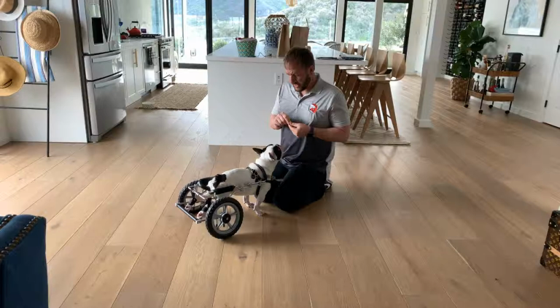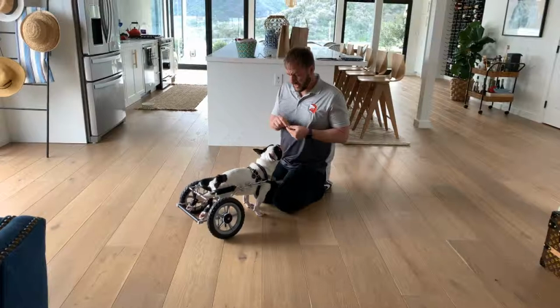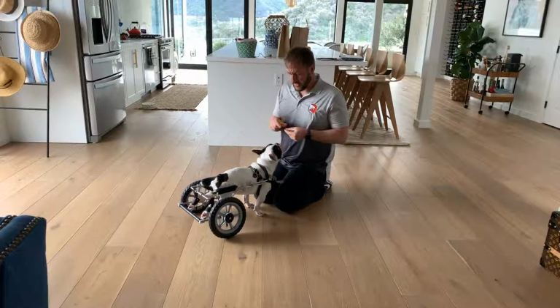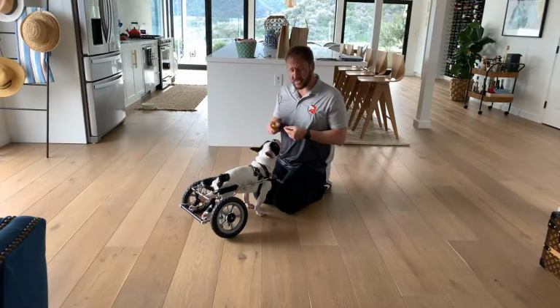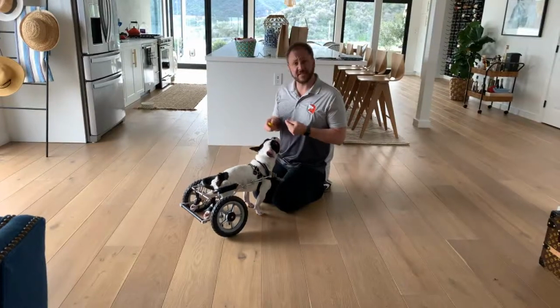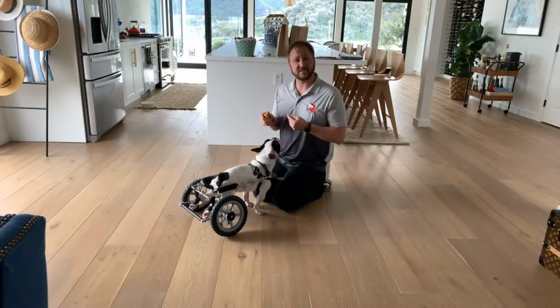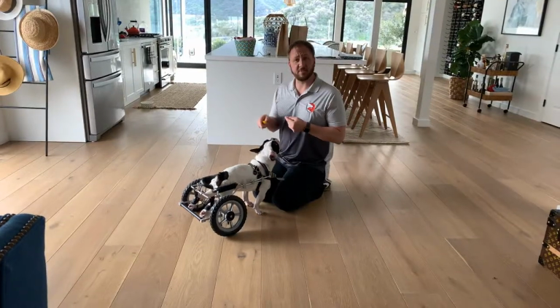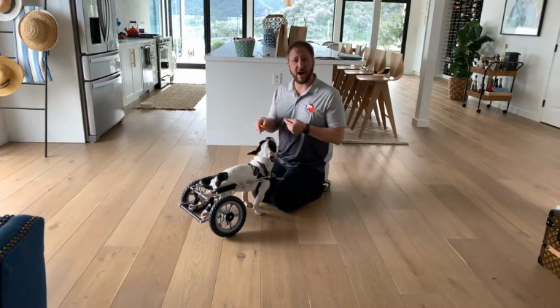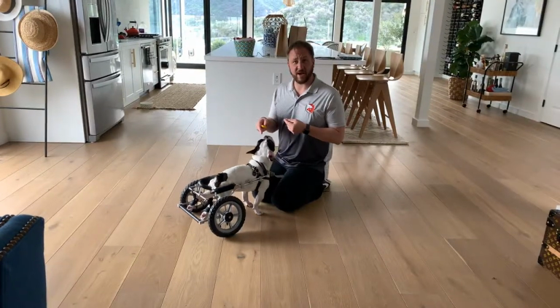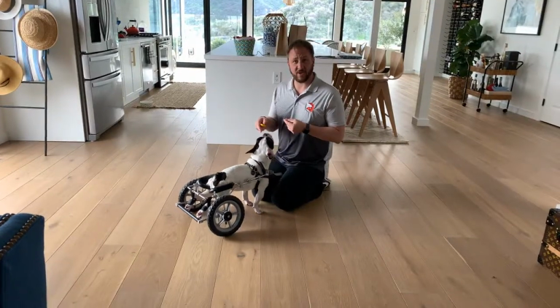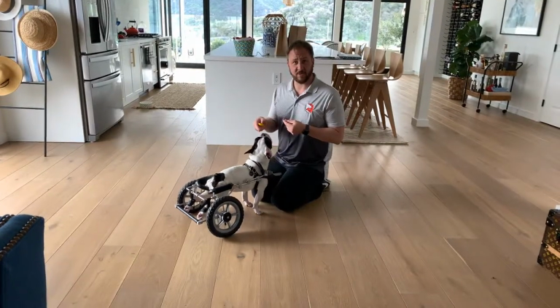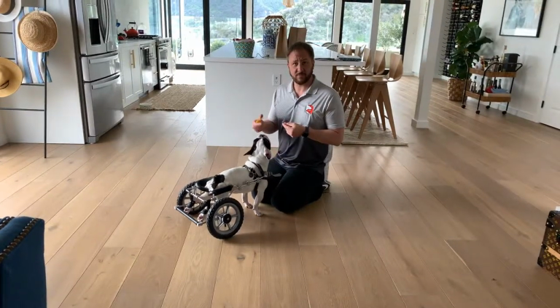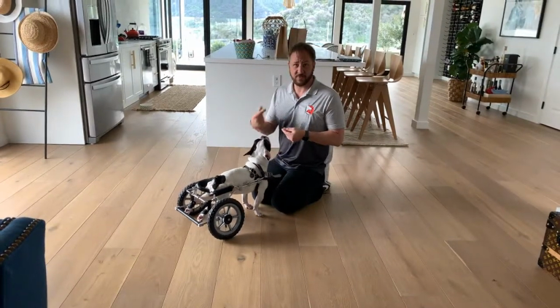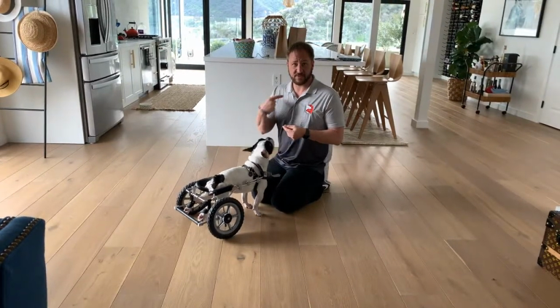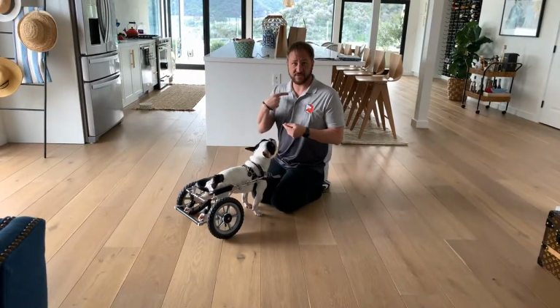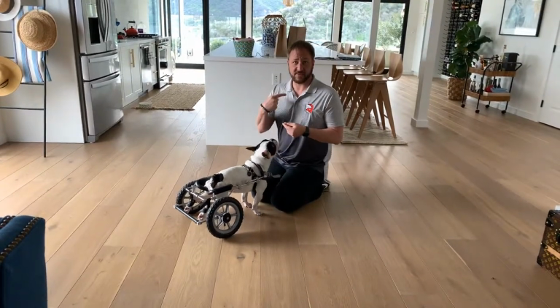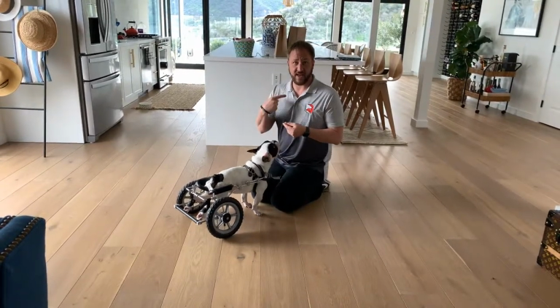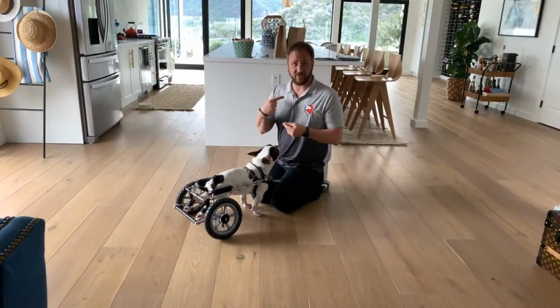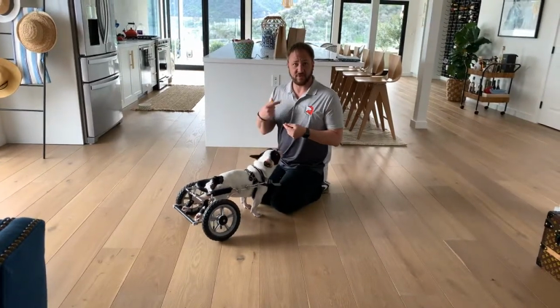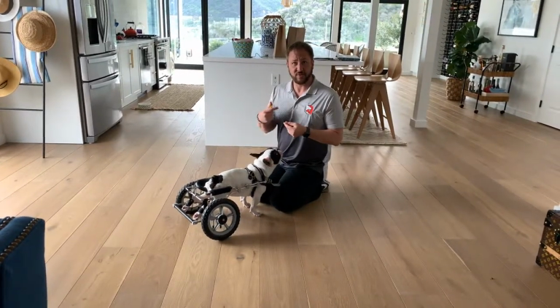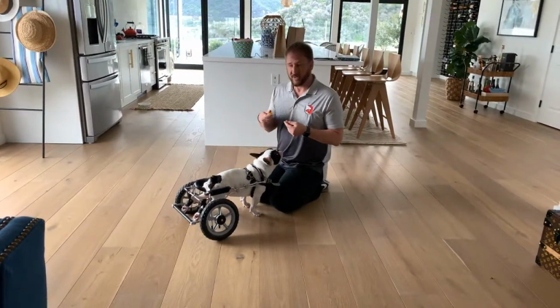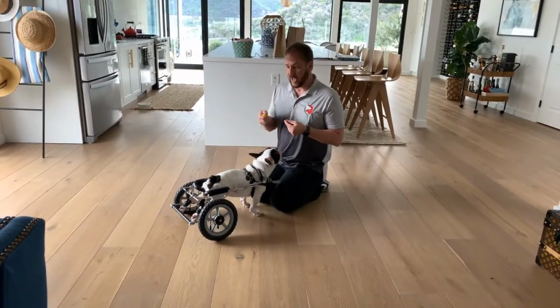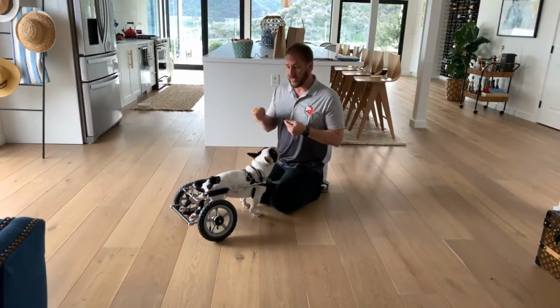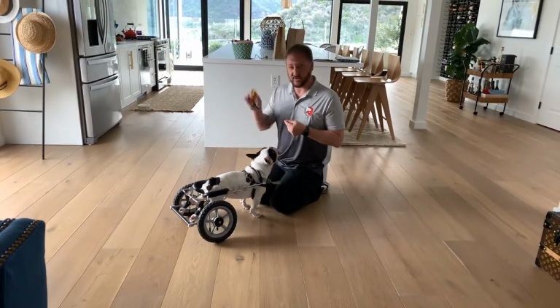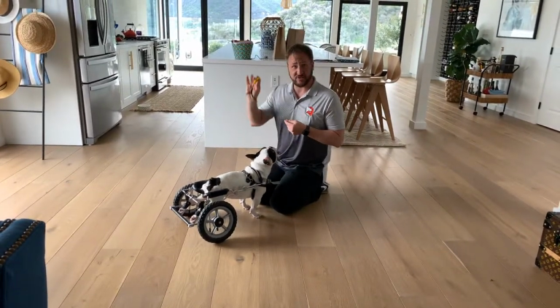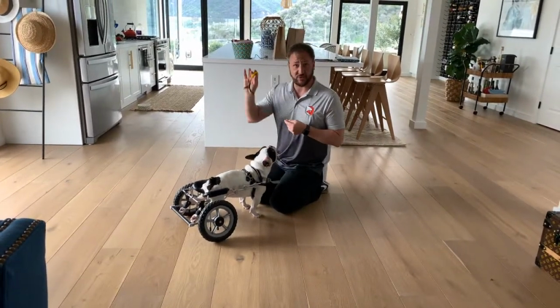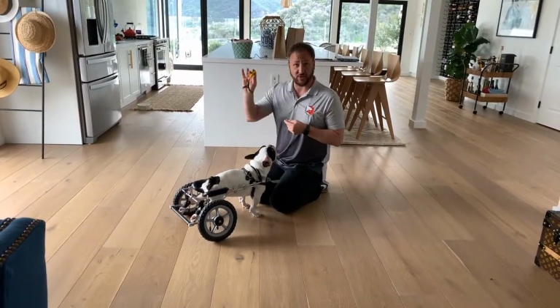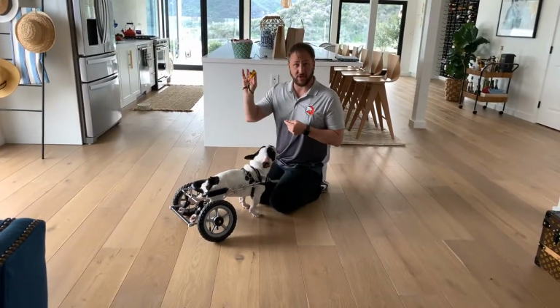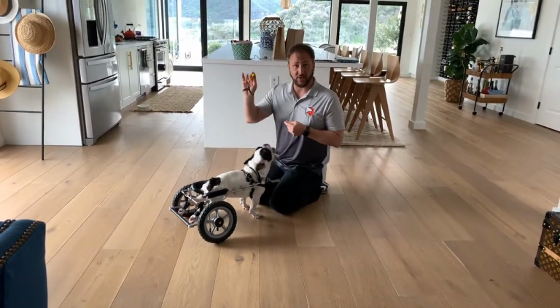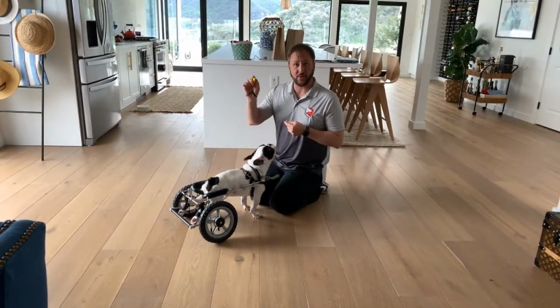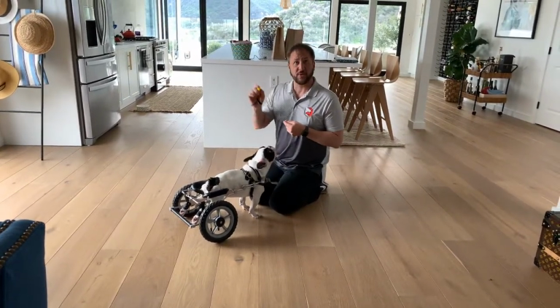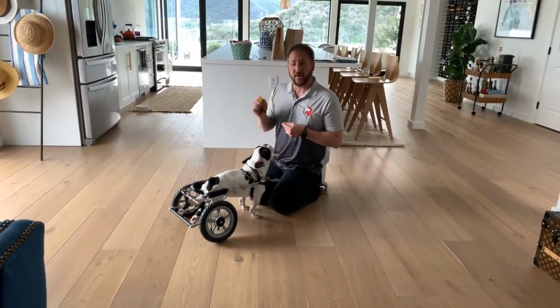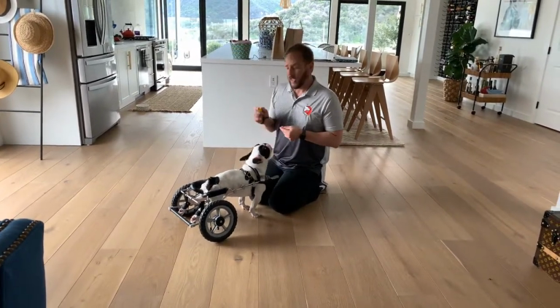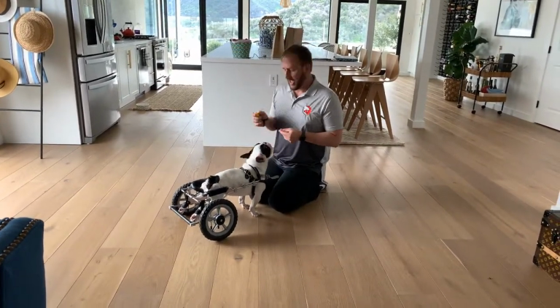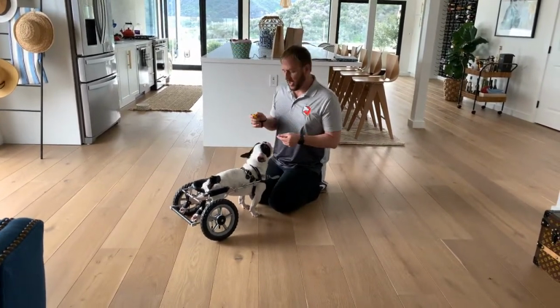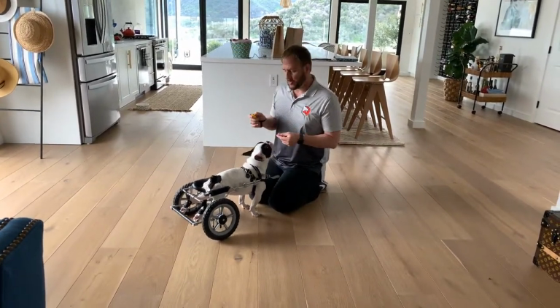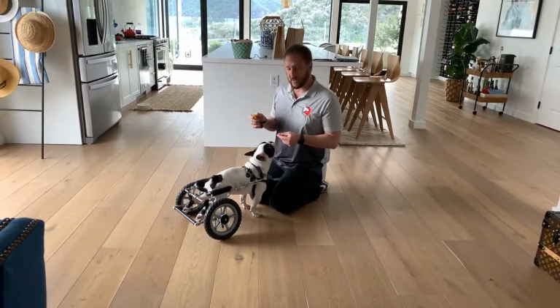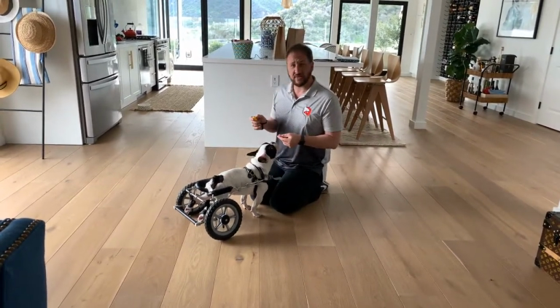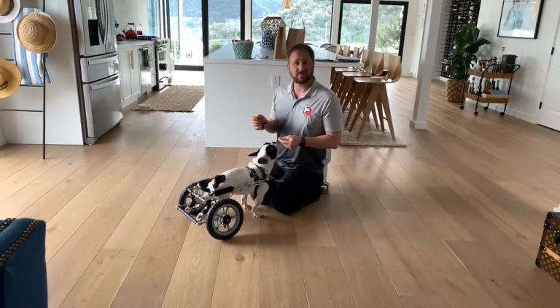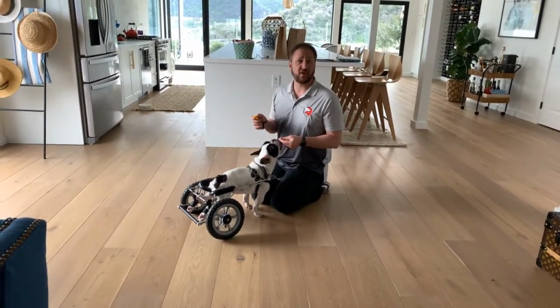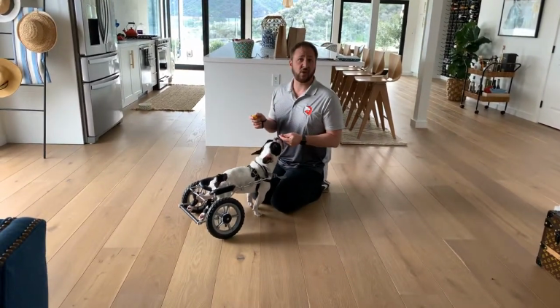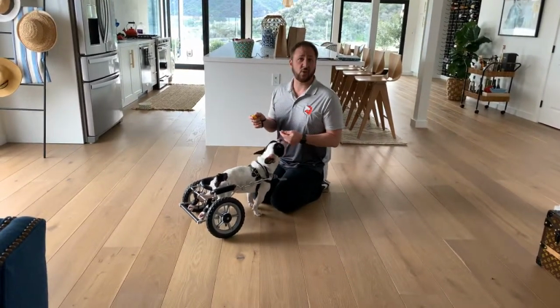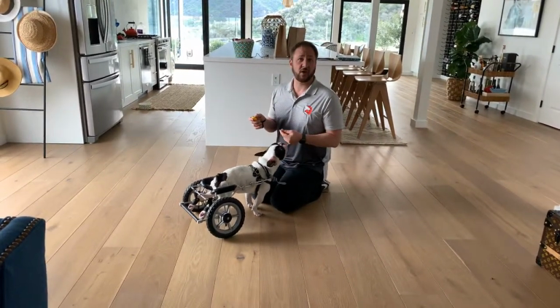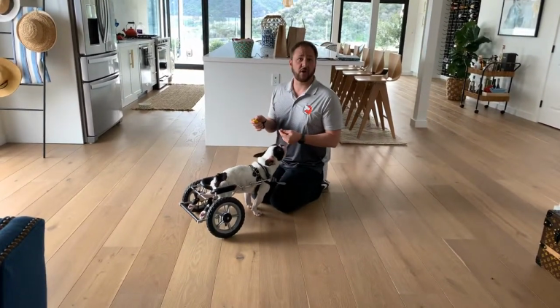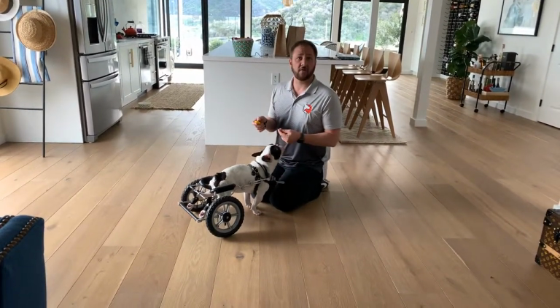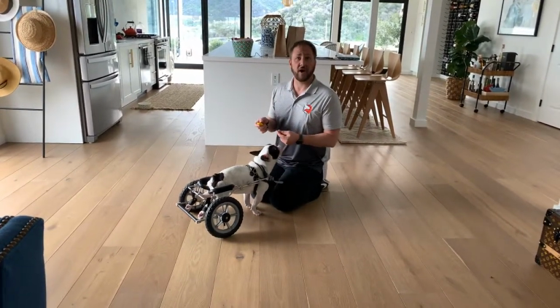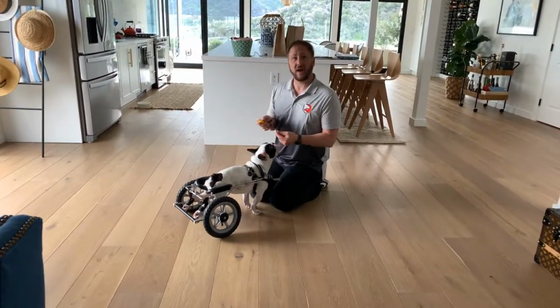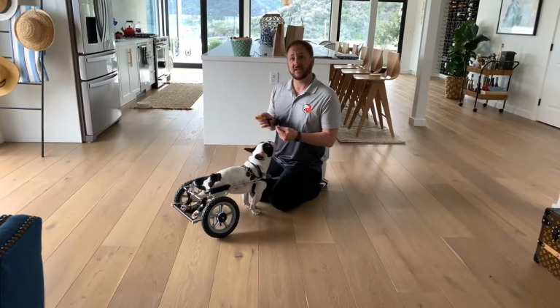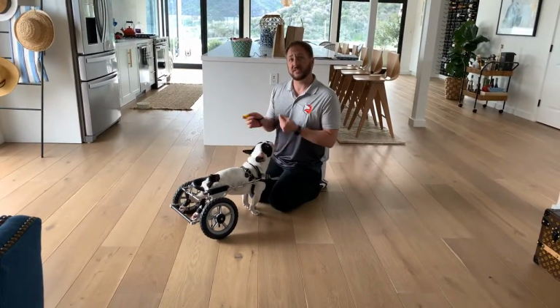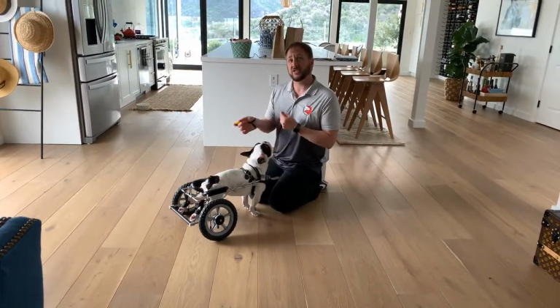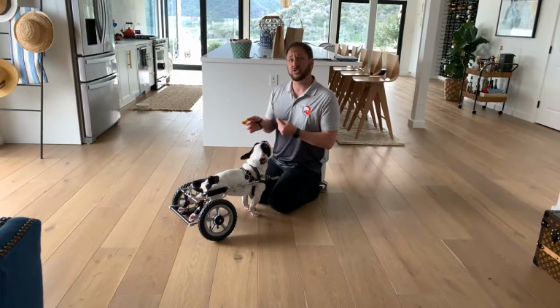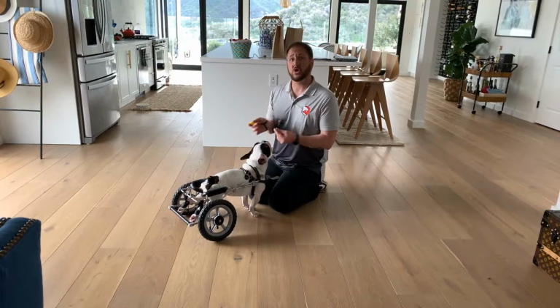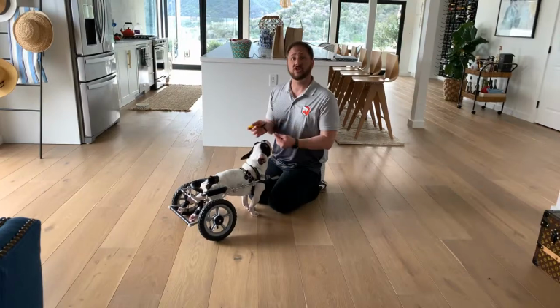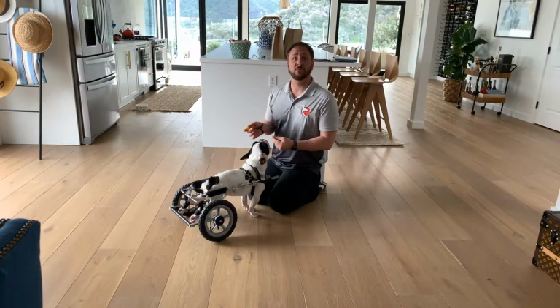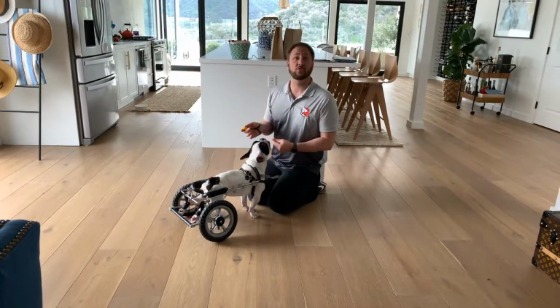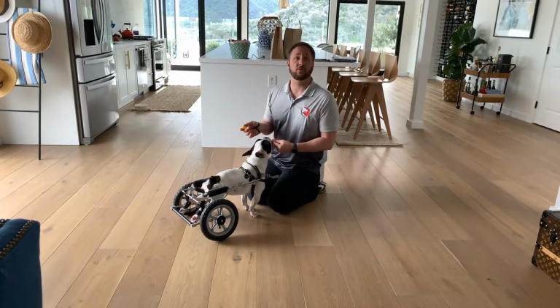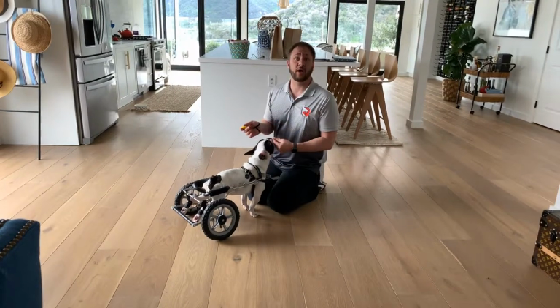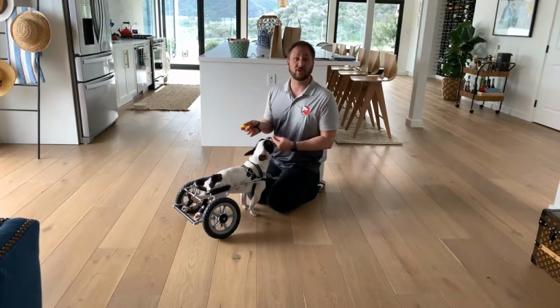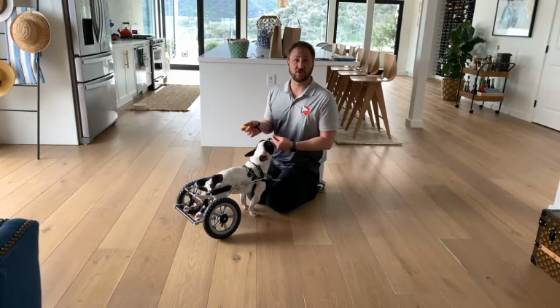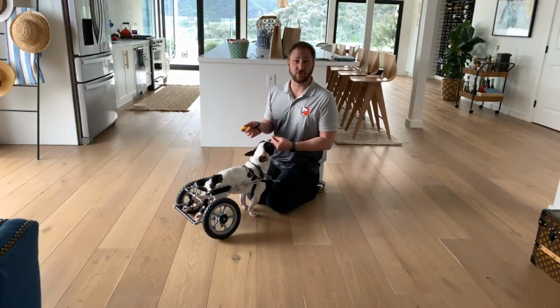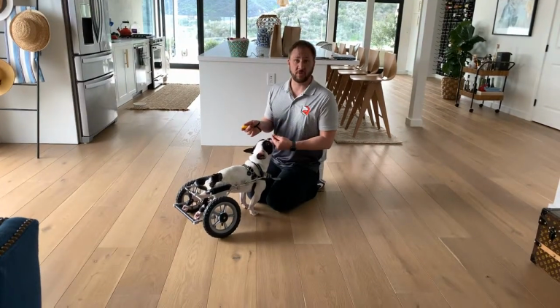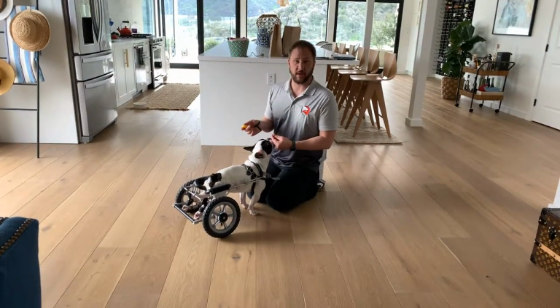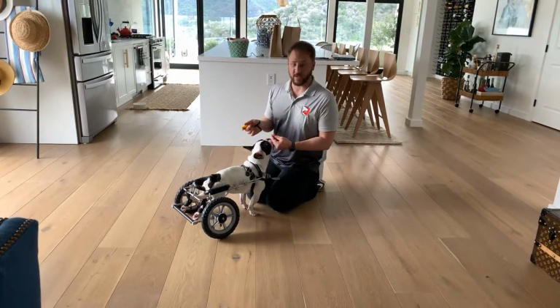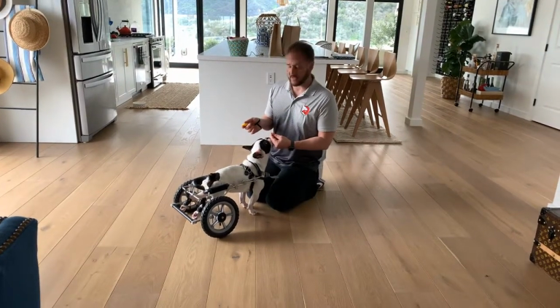This is Miner. This is David. And this is a clicker. In this video, we're going to go over how you can teach your dog some directional commands.